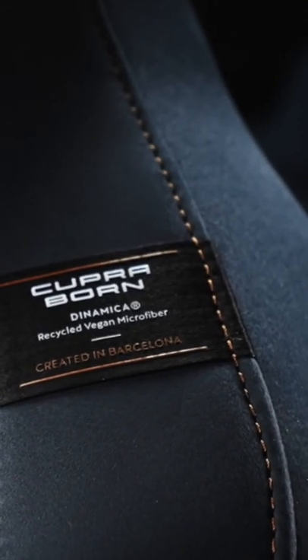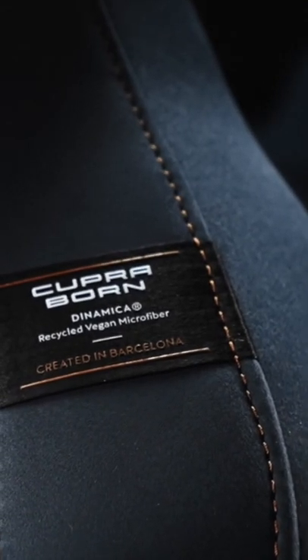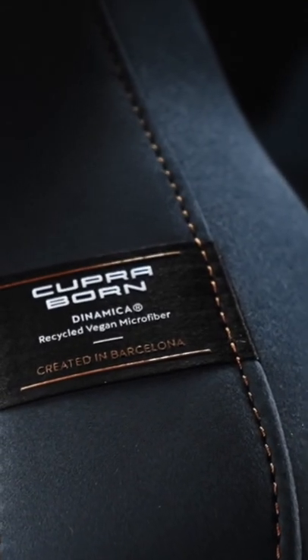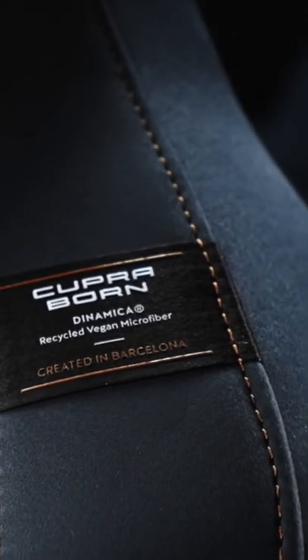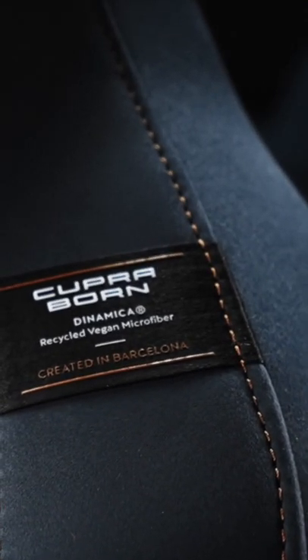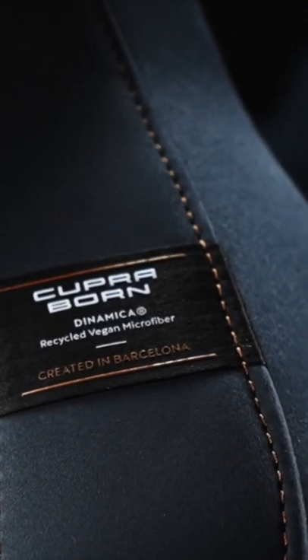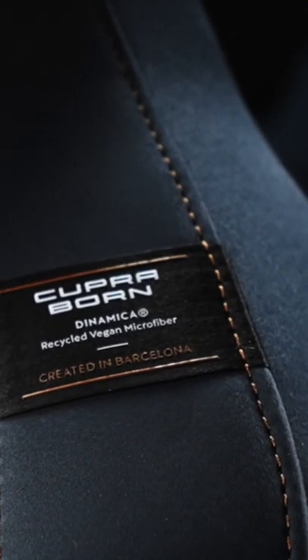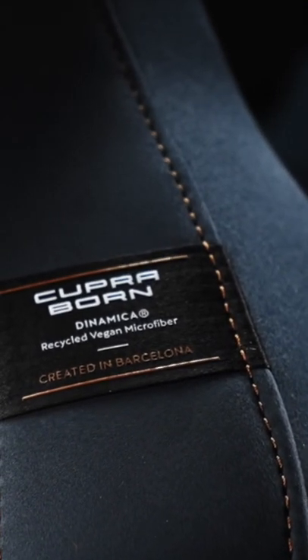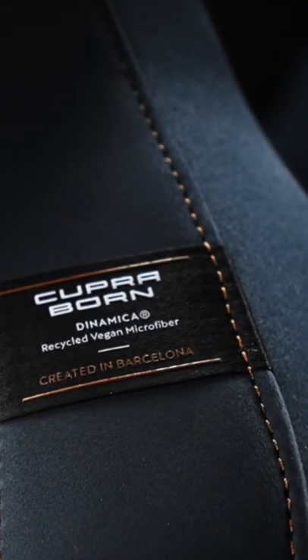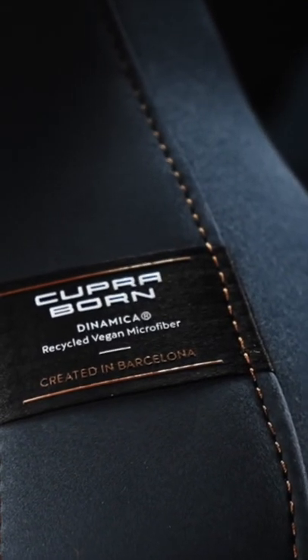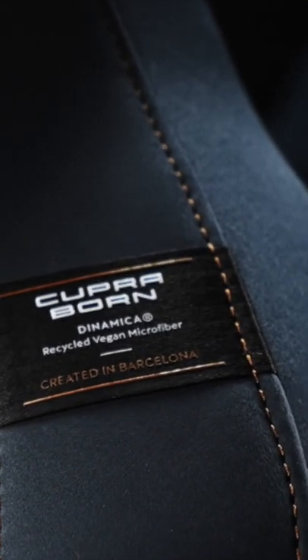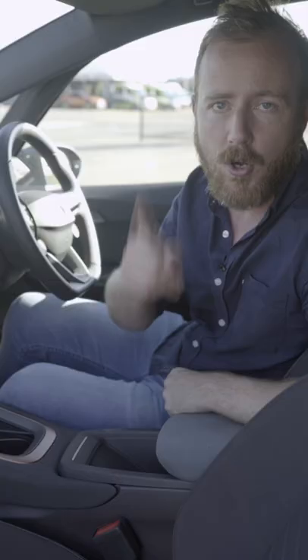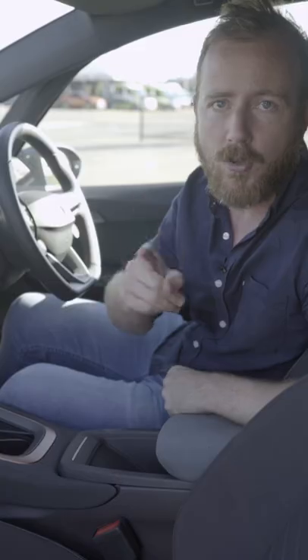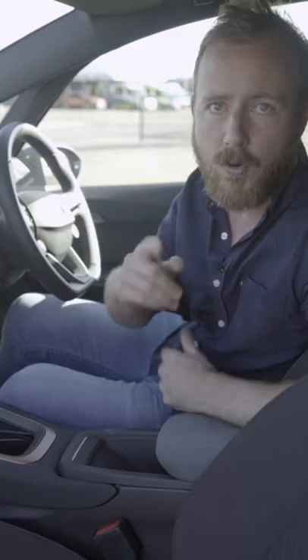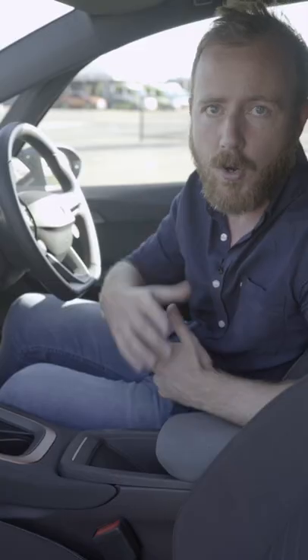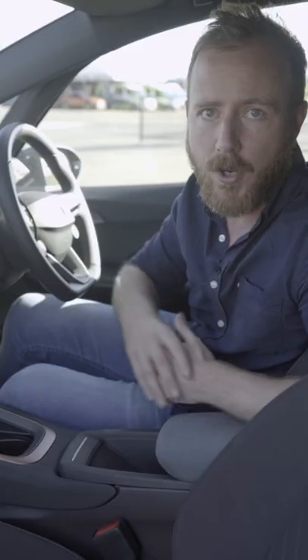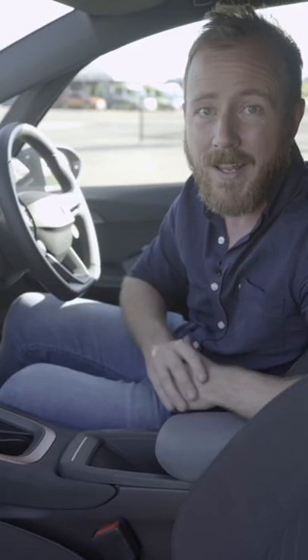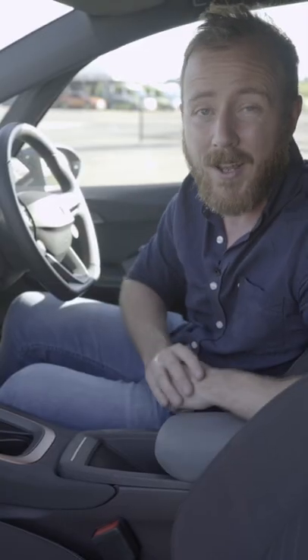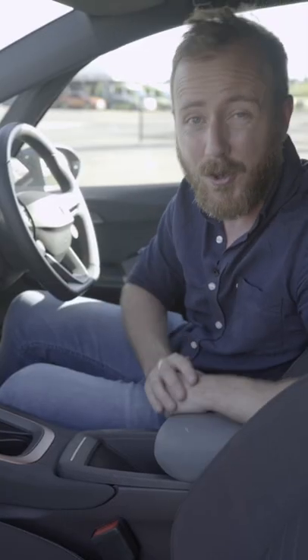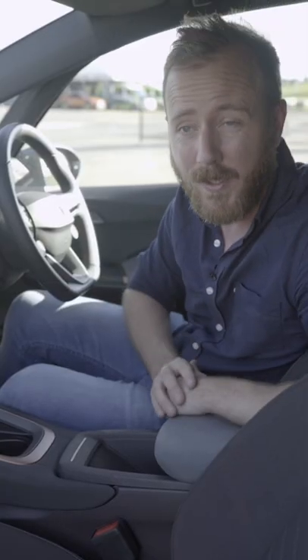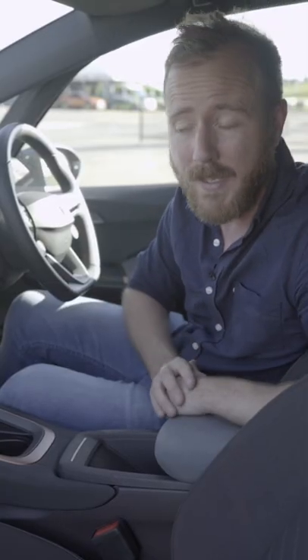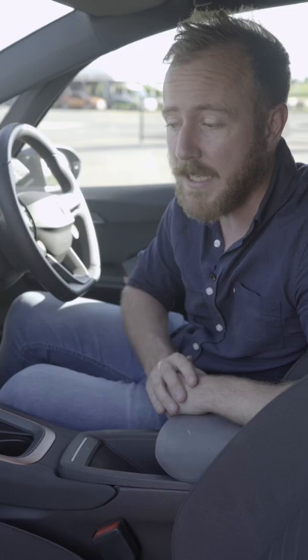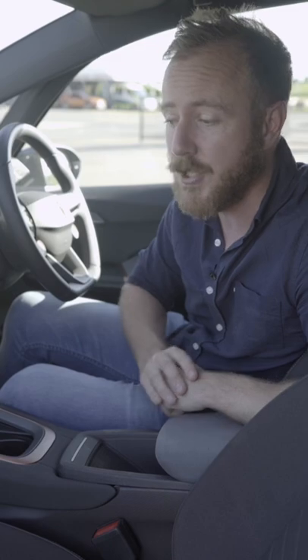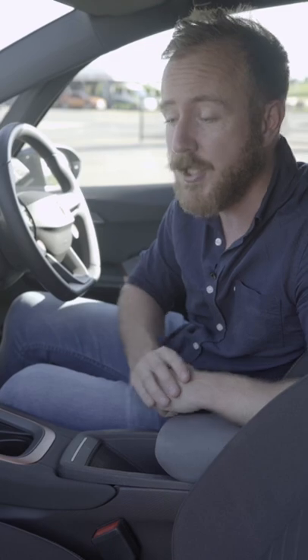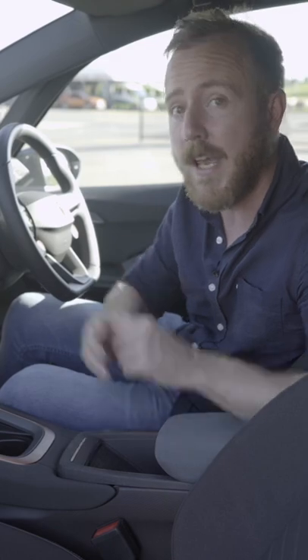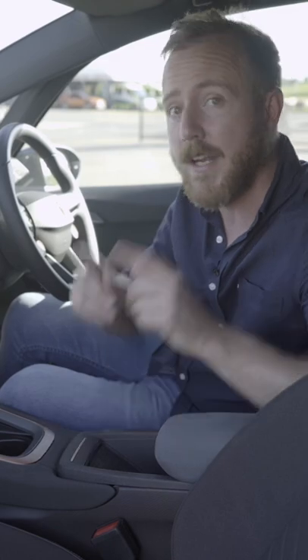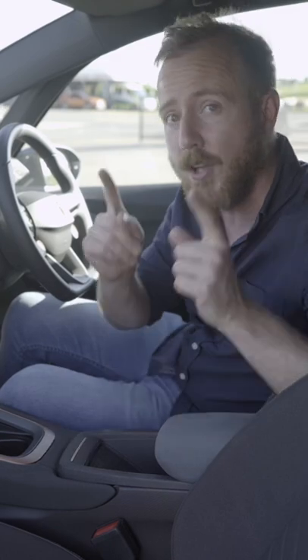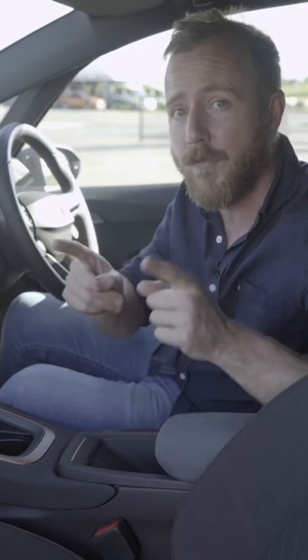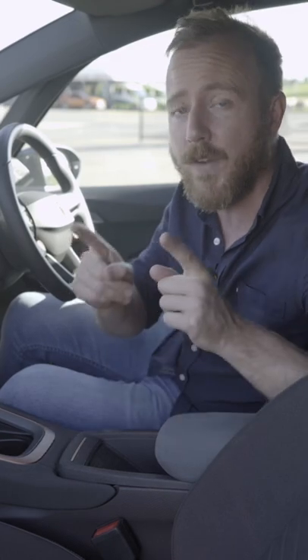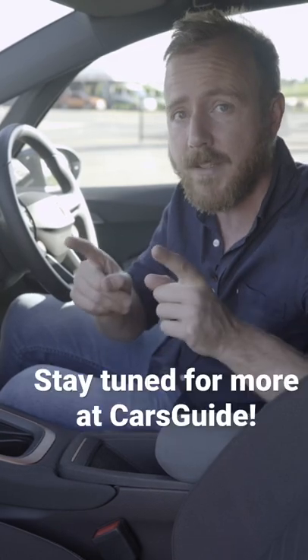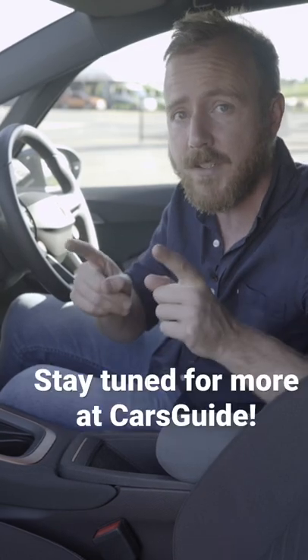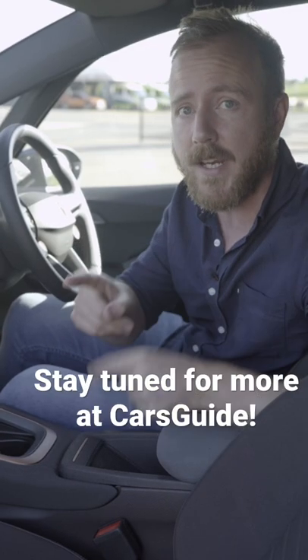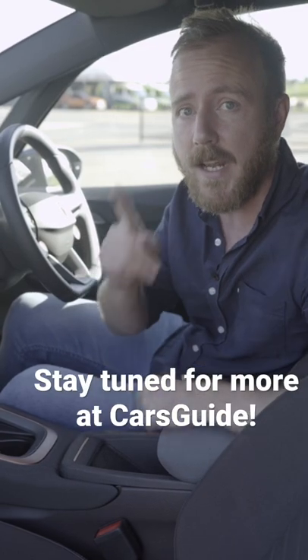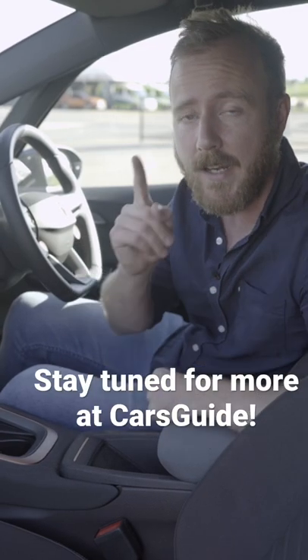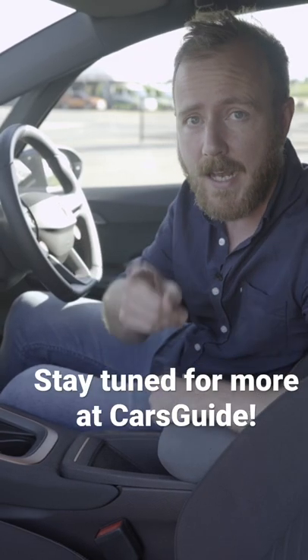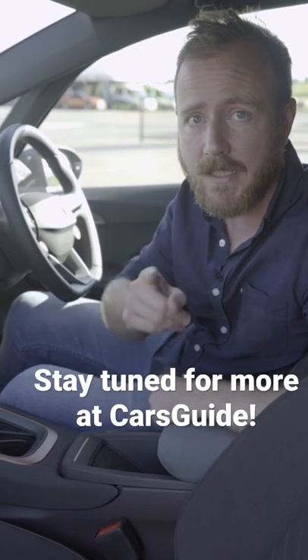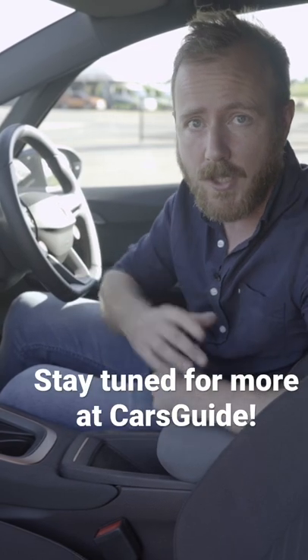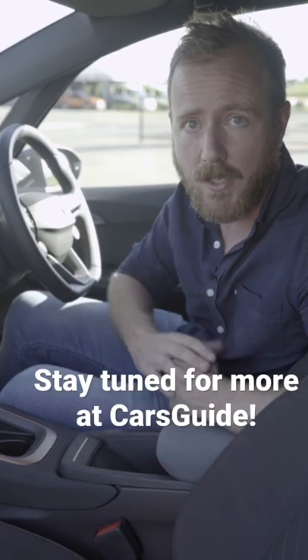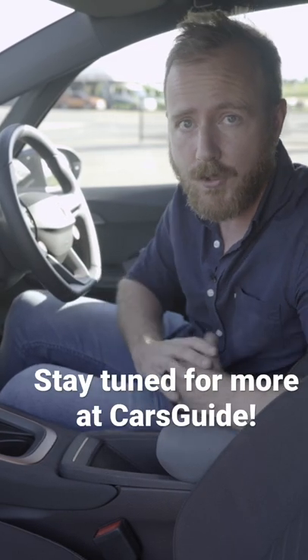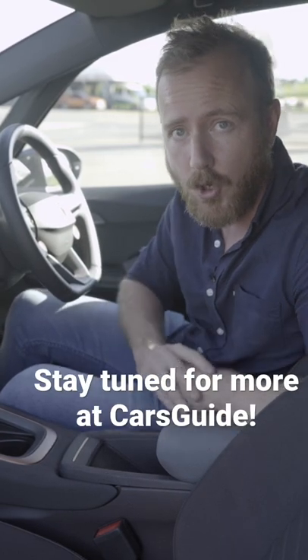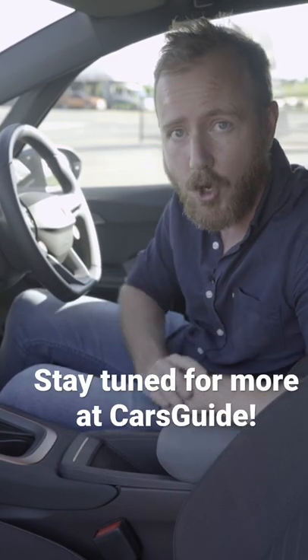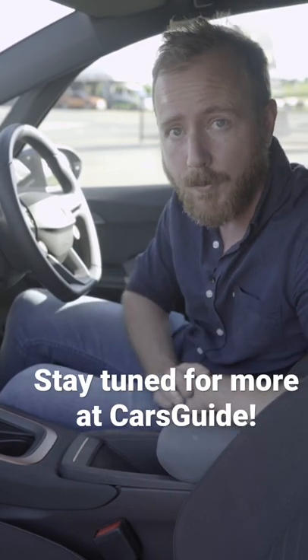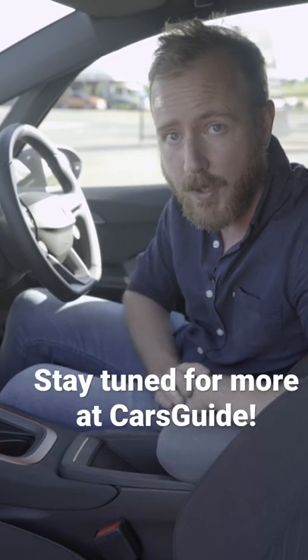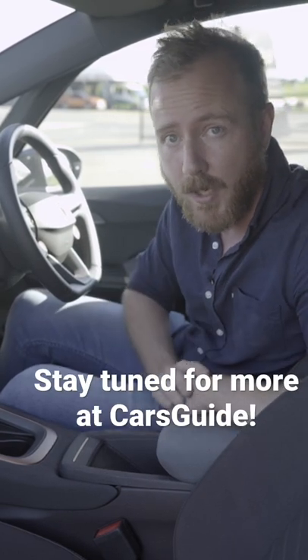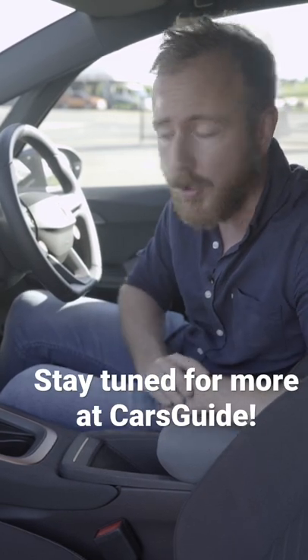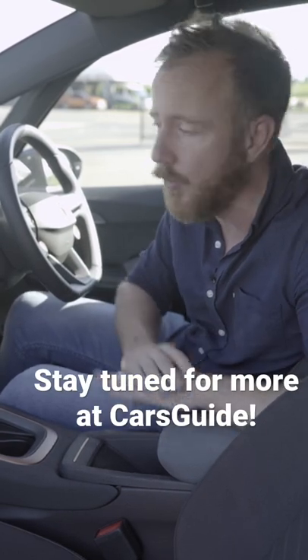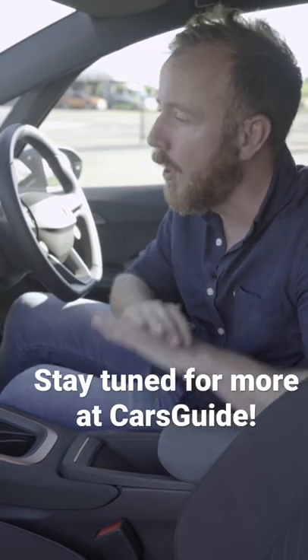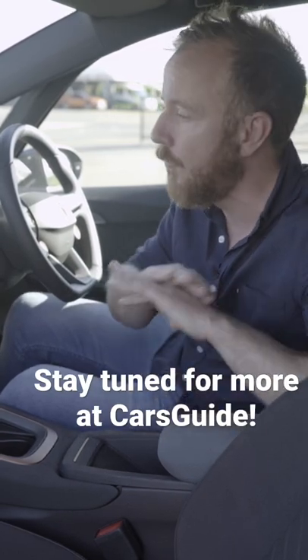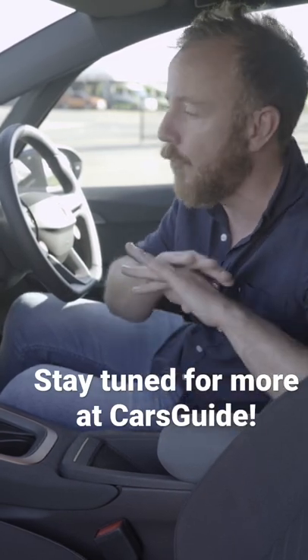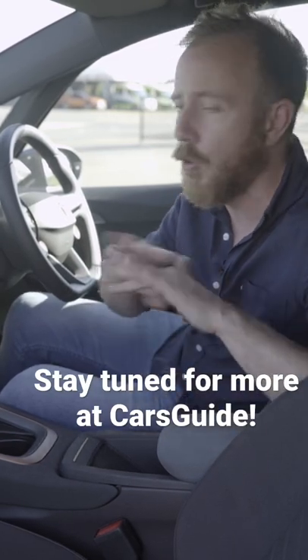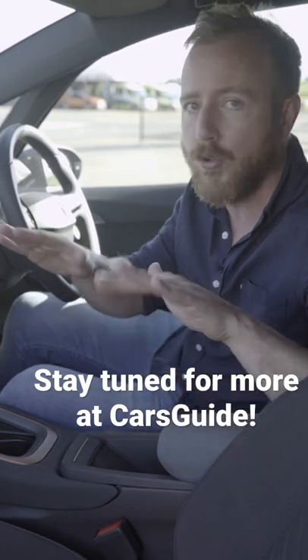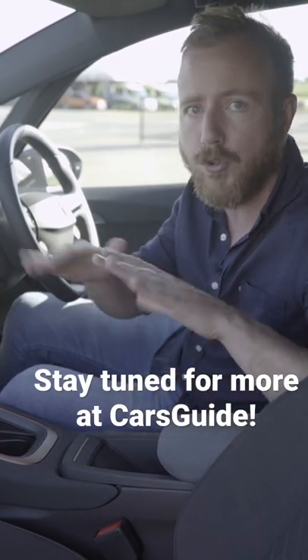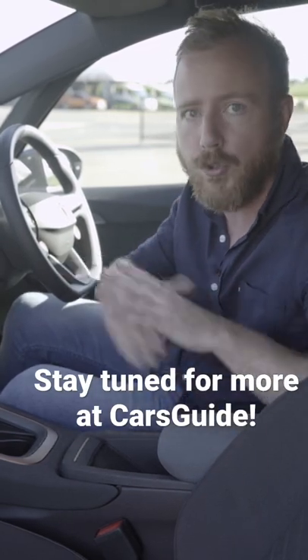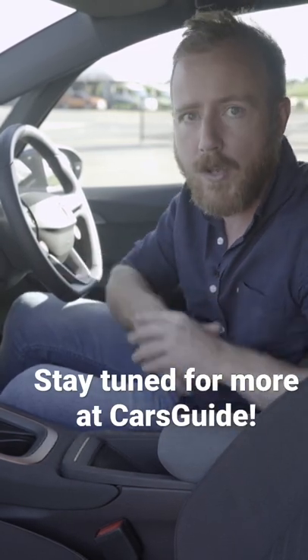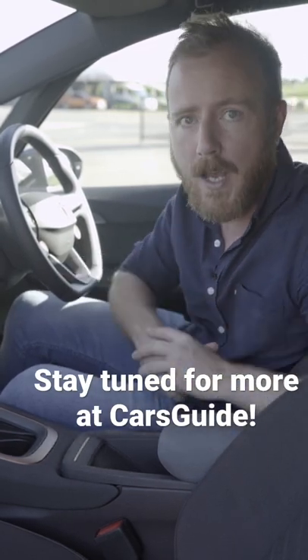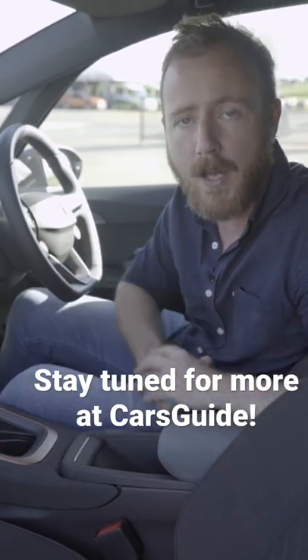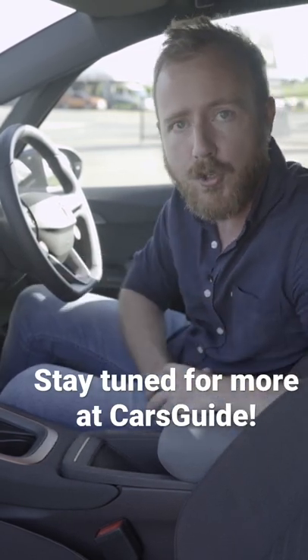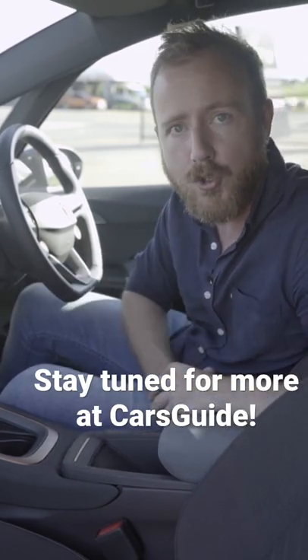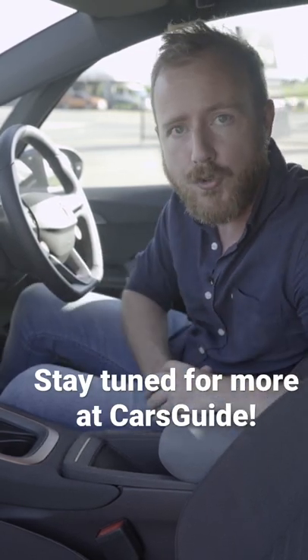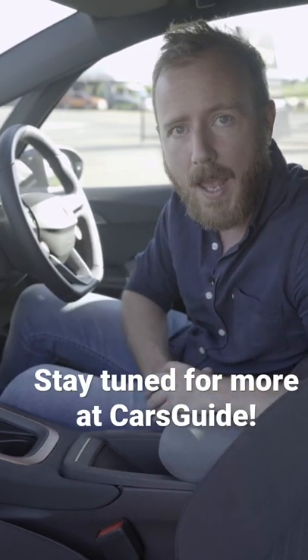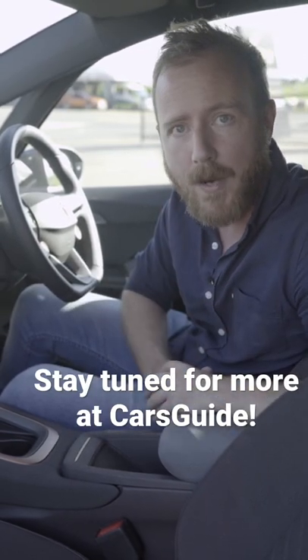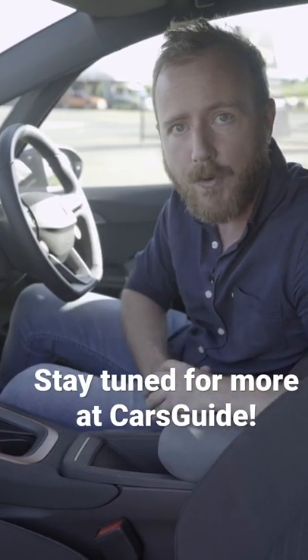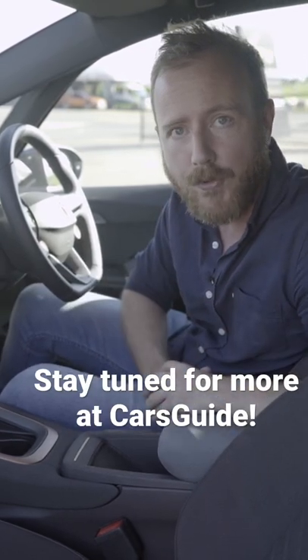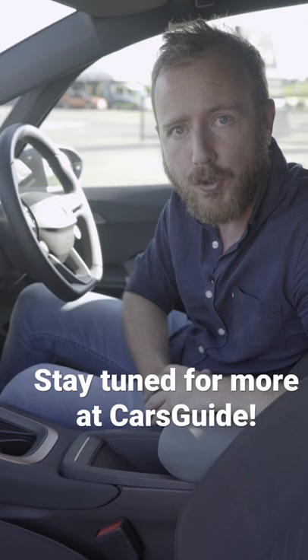Look for this car to be on the road early next year, and don't forget to check out carsguide.com.au for all your new car news and reviews.